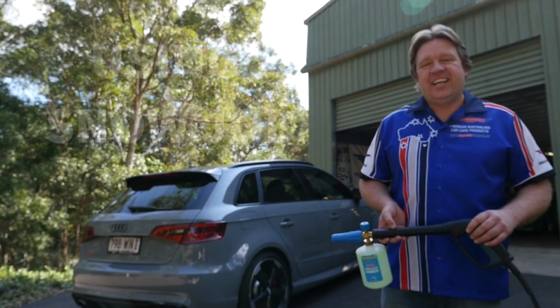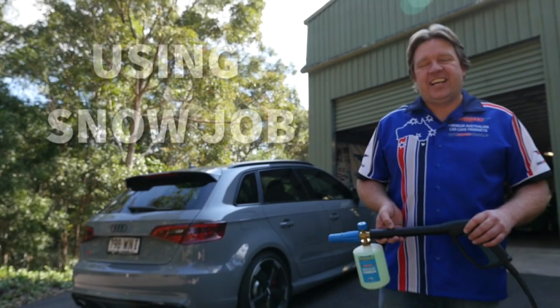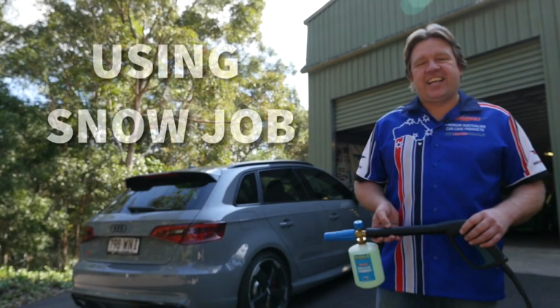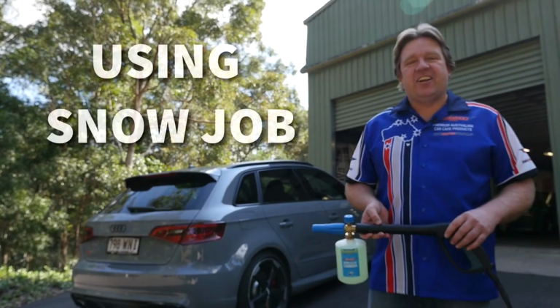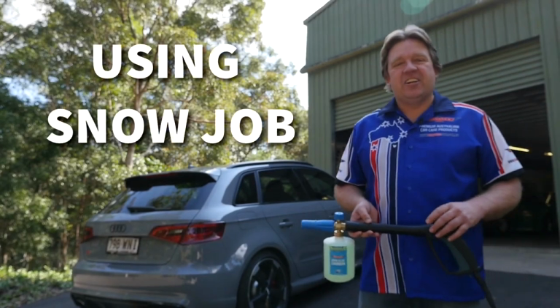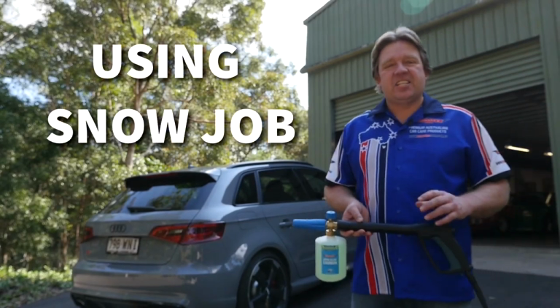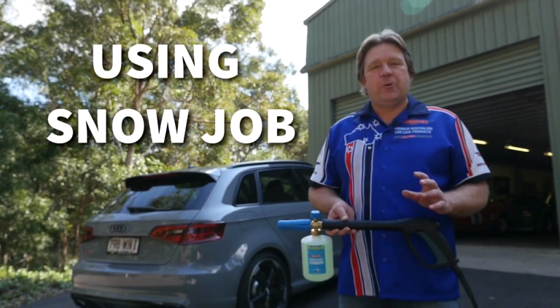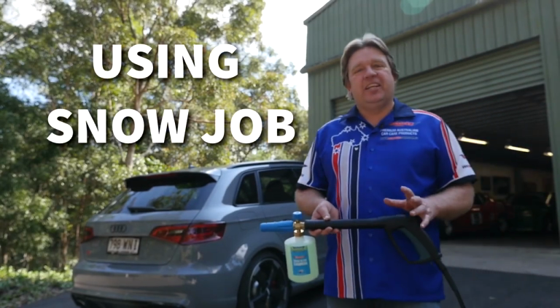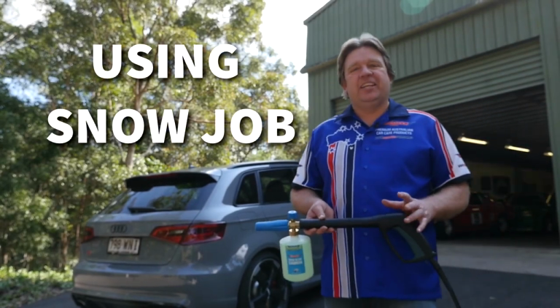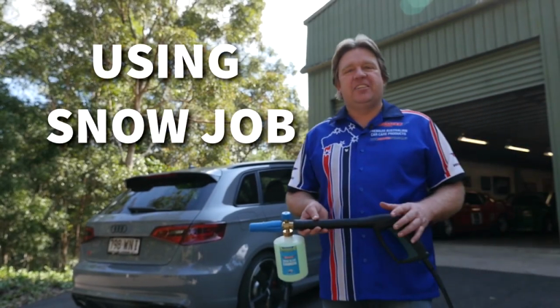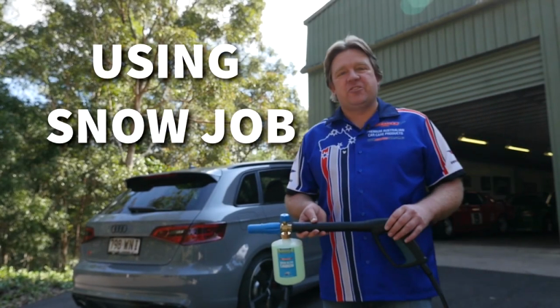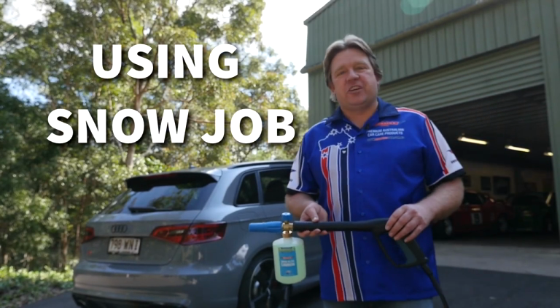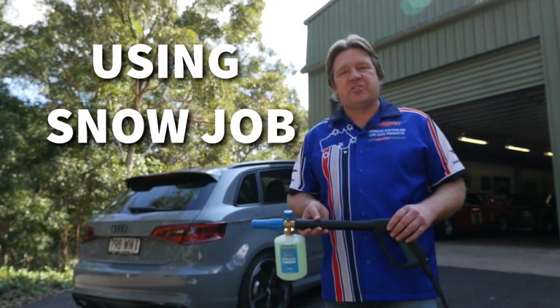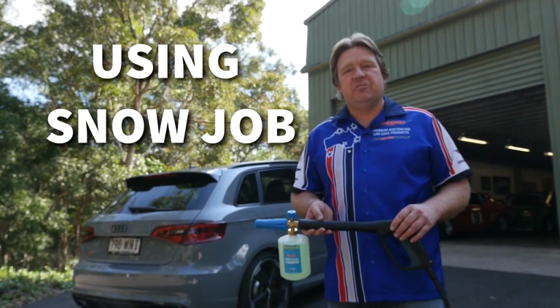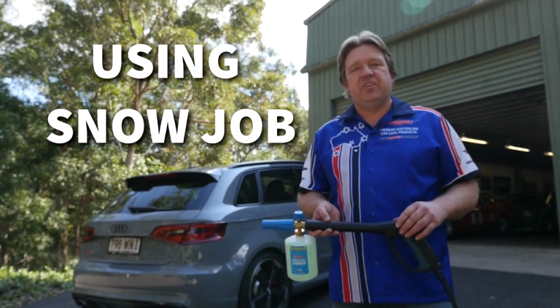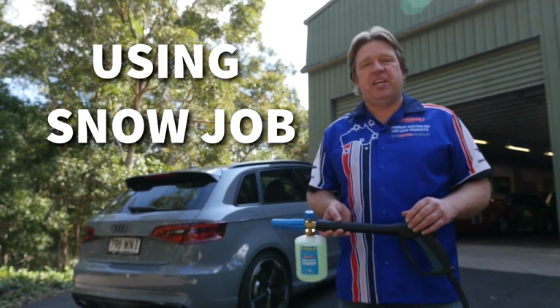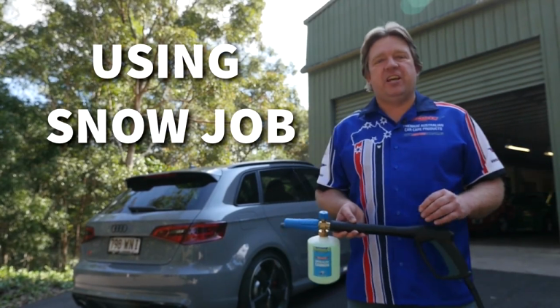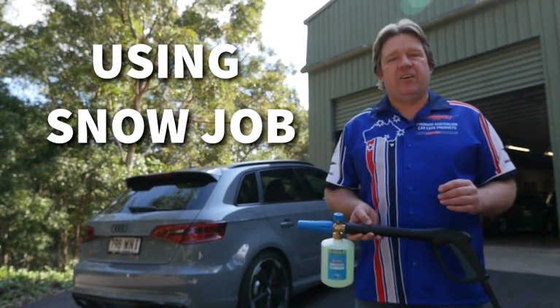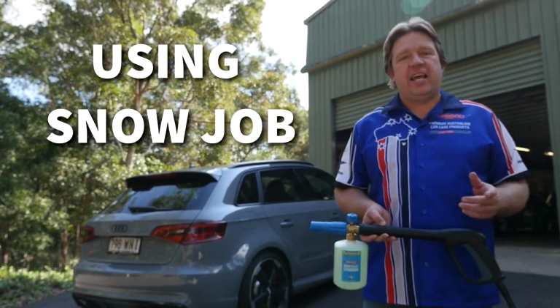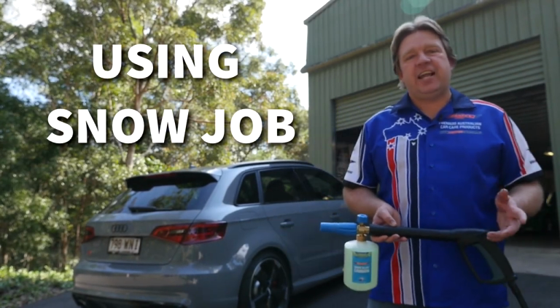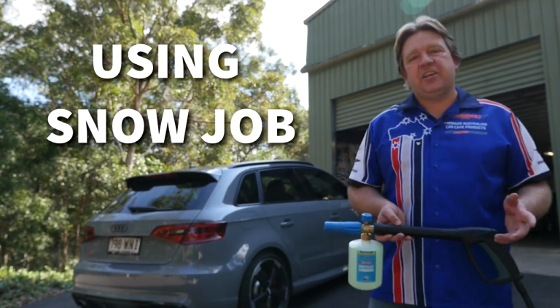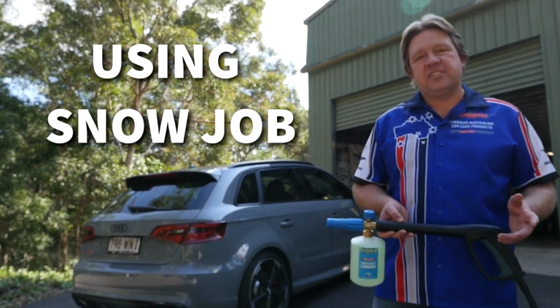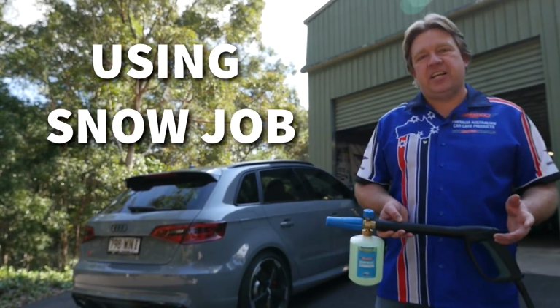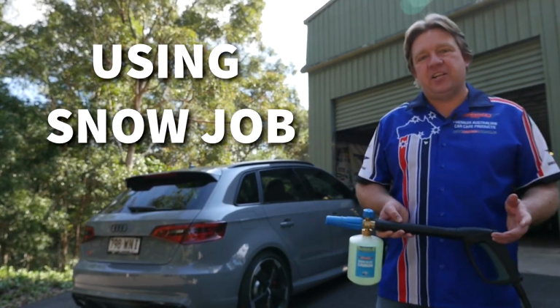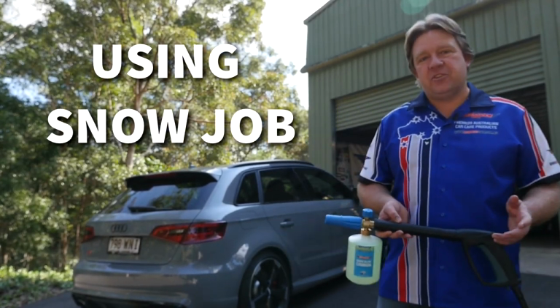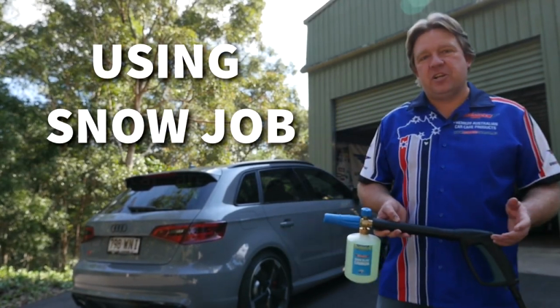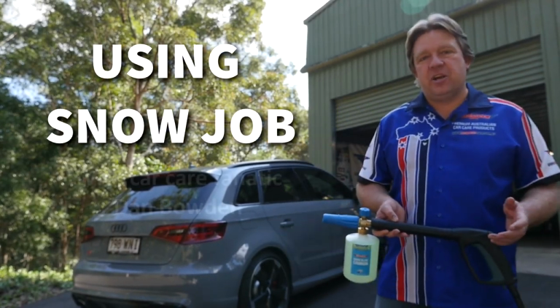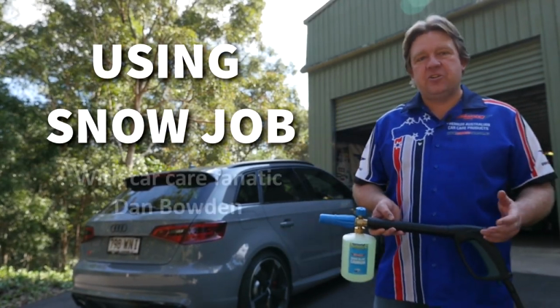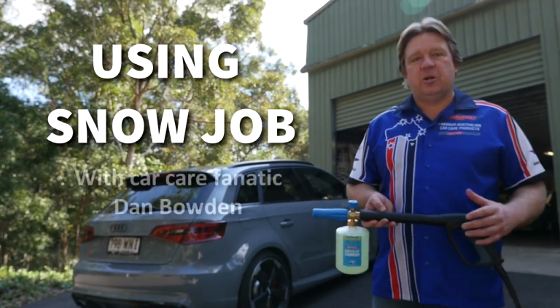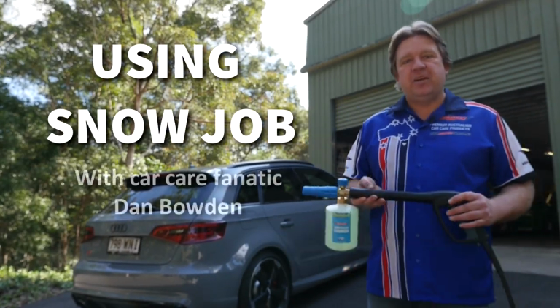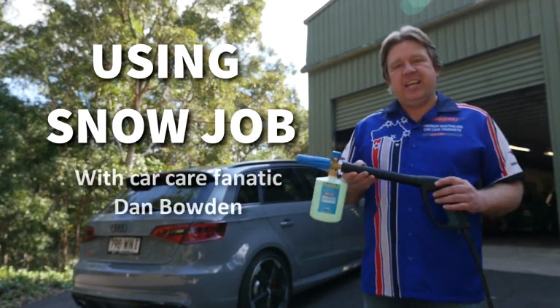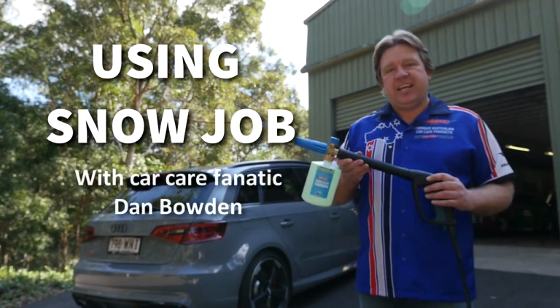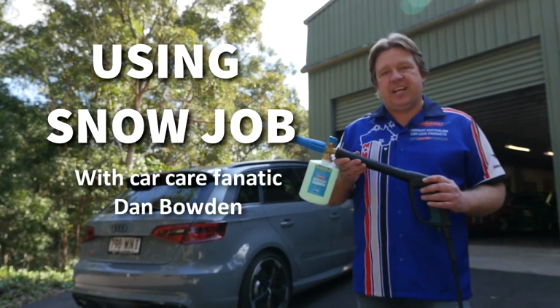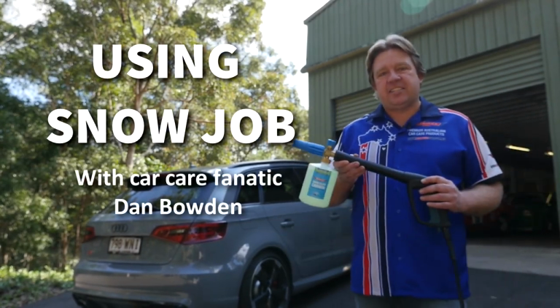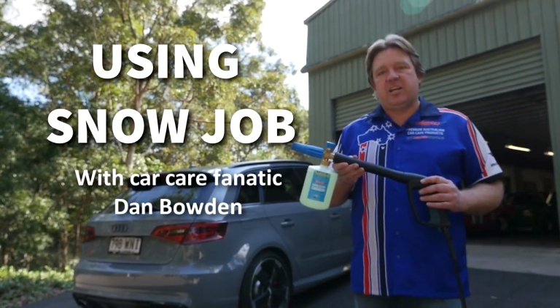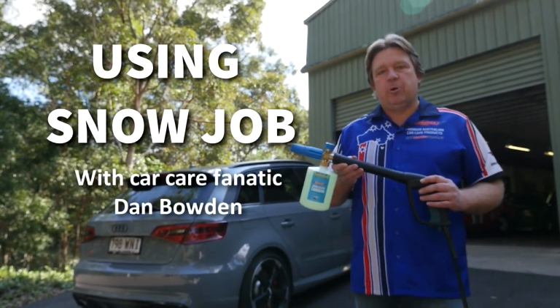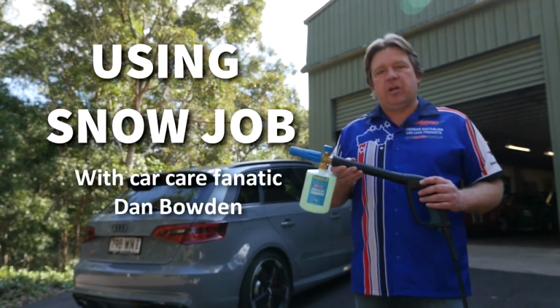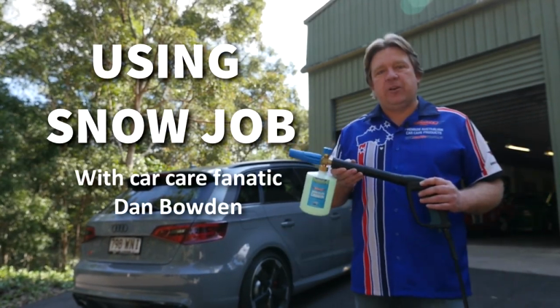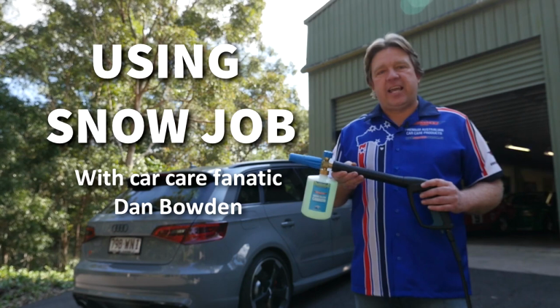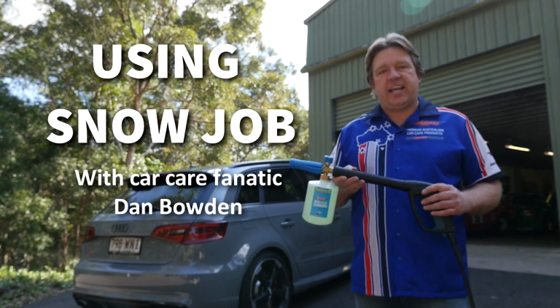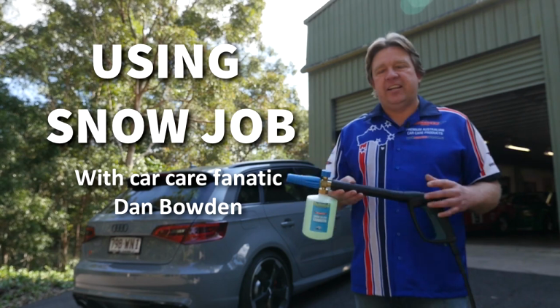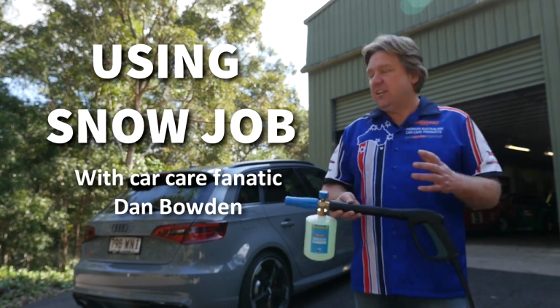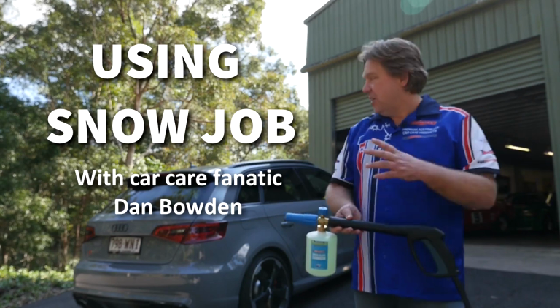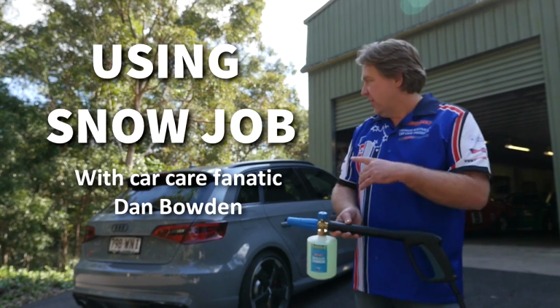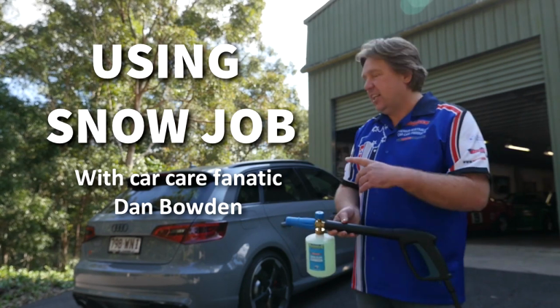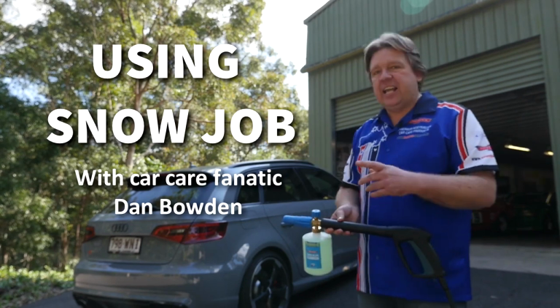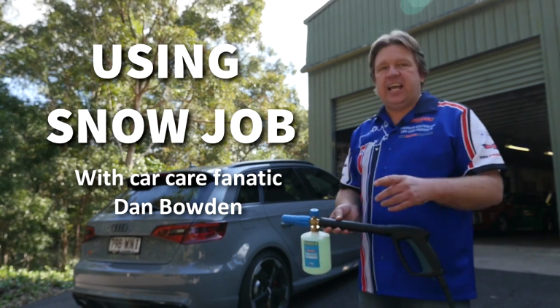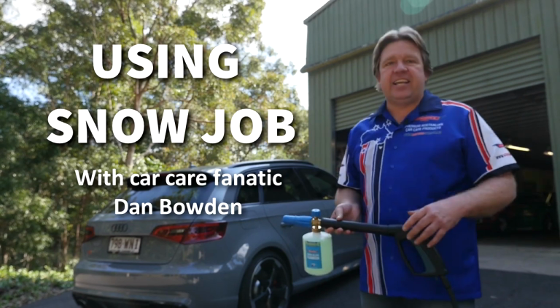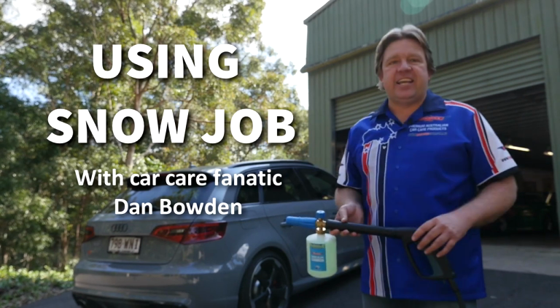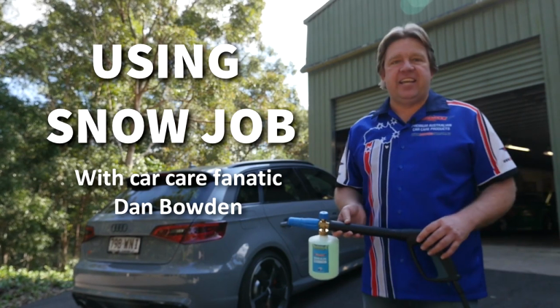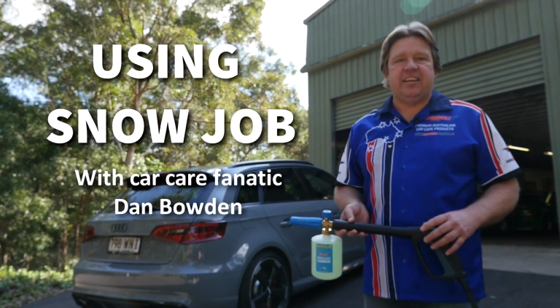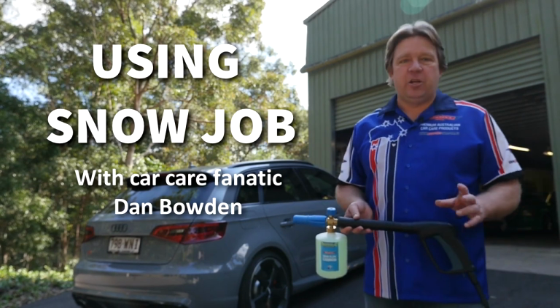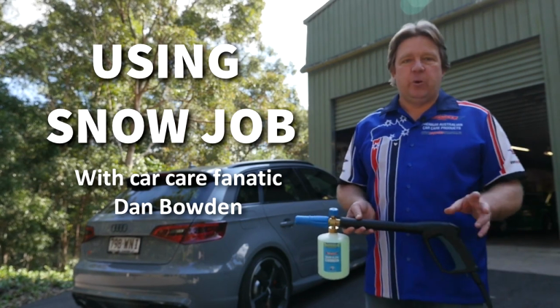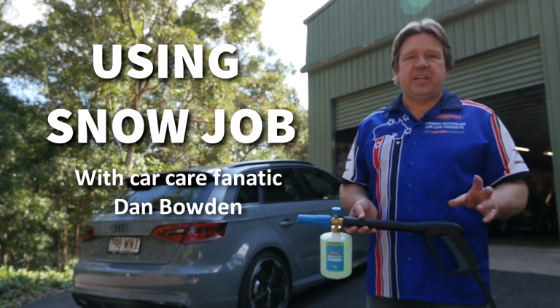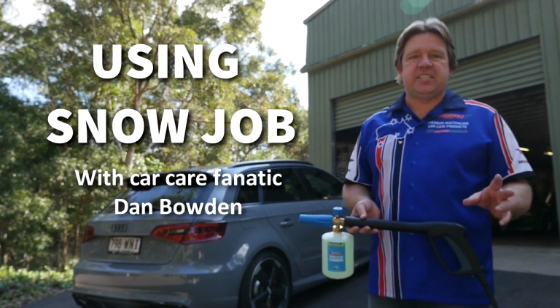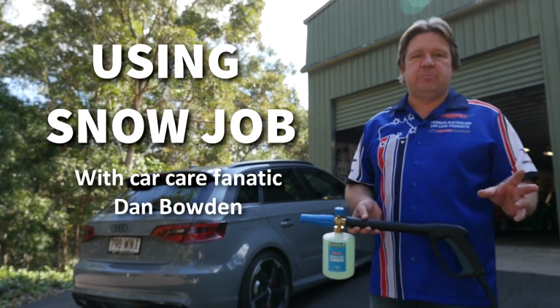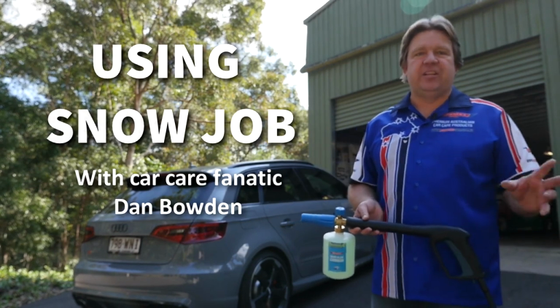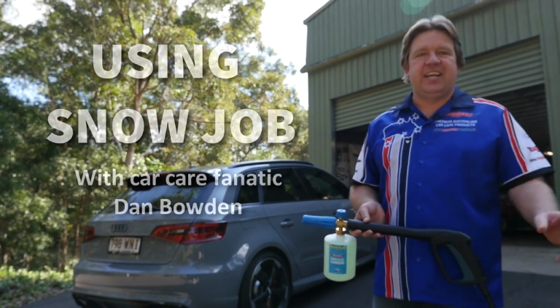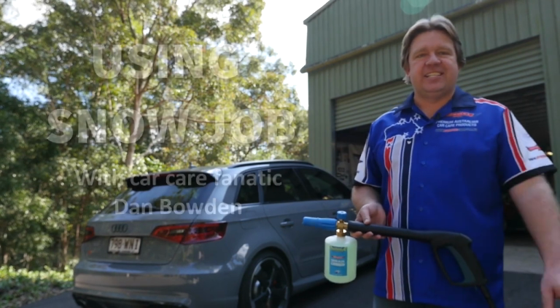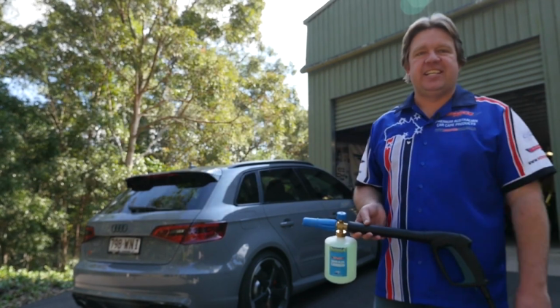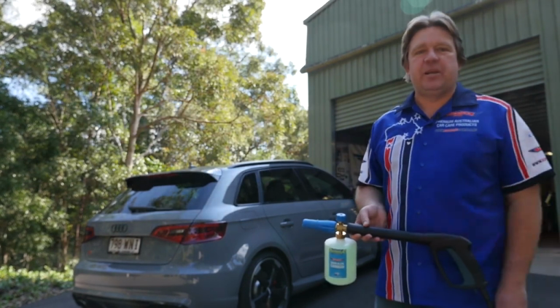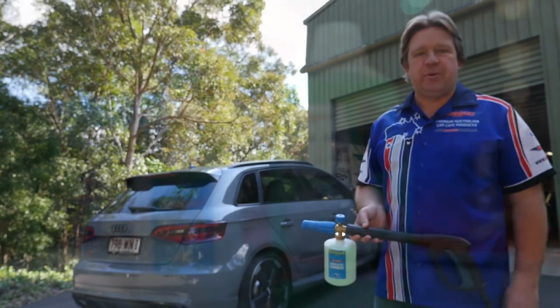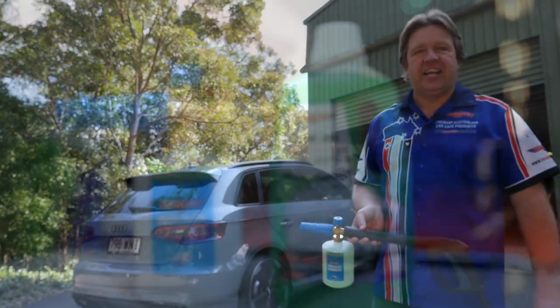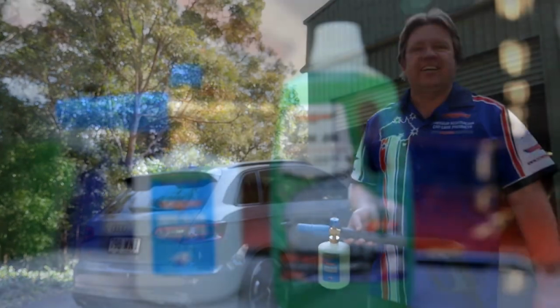A quick little instructional video on how to use our new Snowjob and our Snowblow Cannon on the little Audi here. Quick, simple and easy. Here we go.